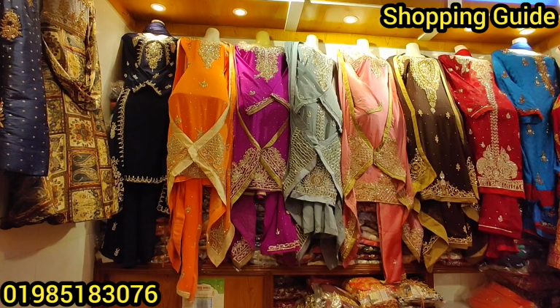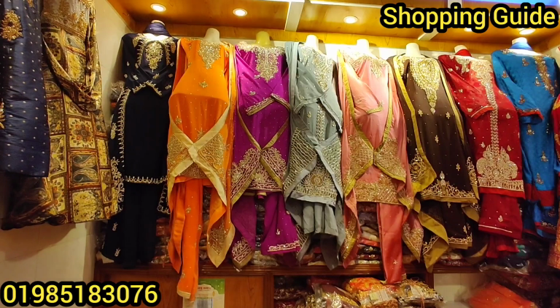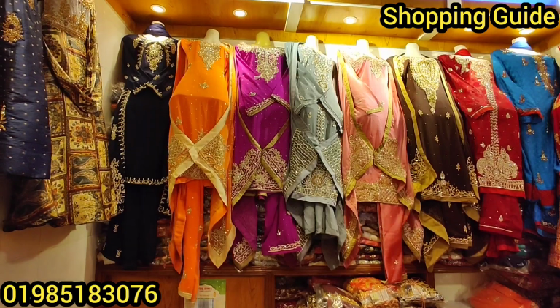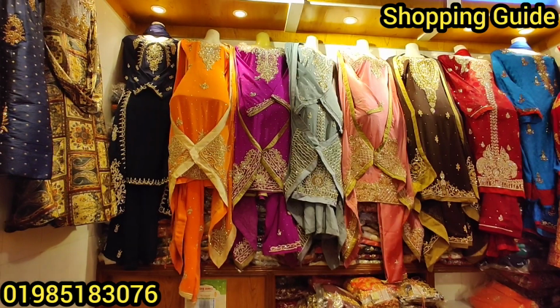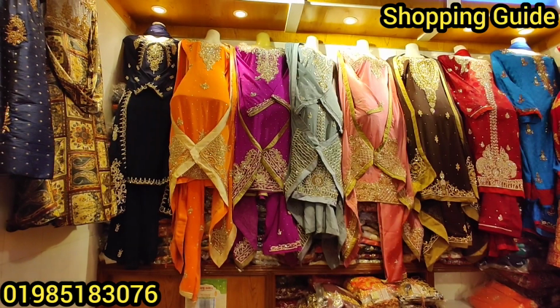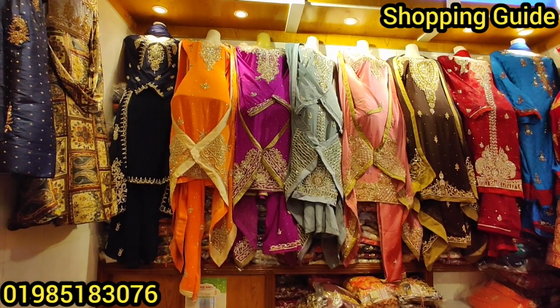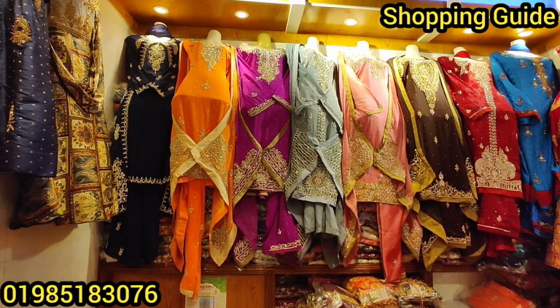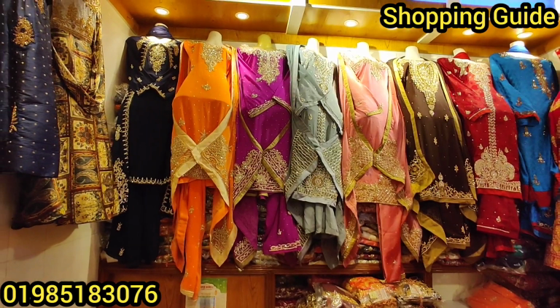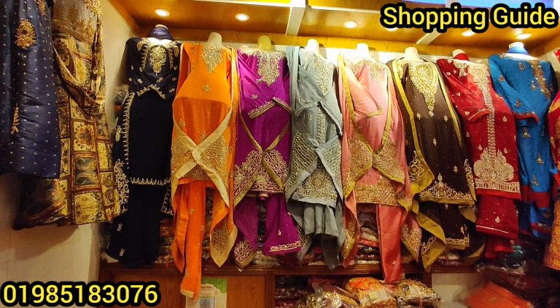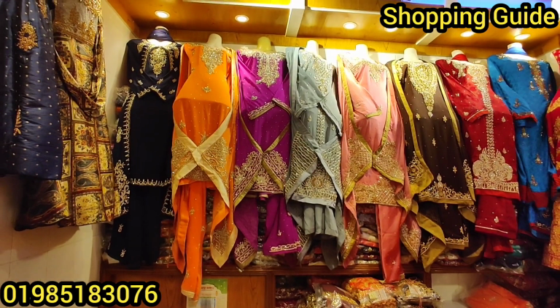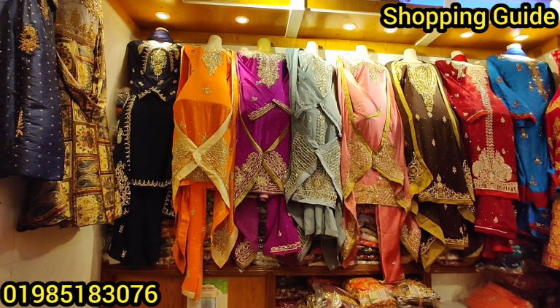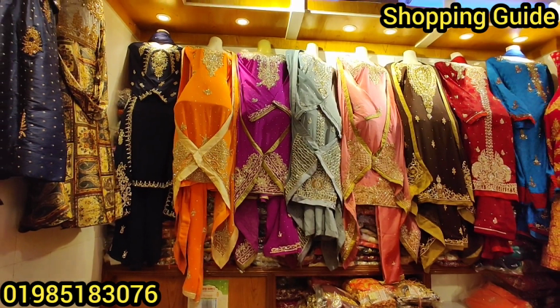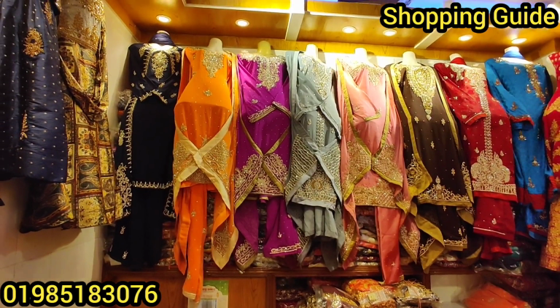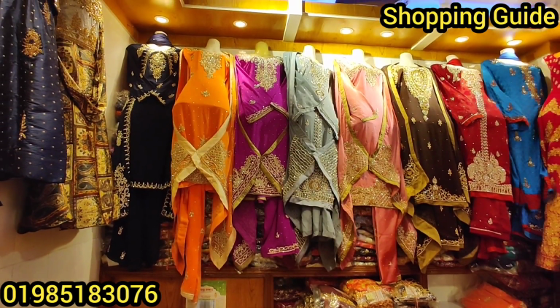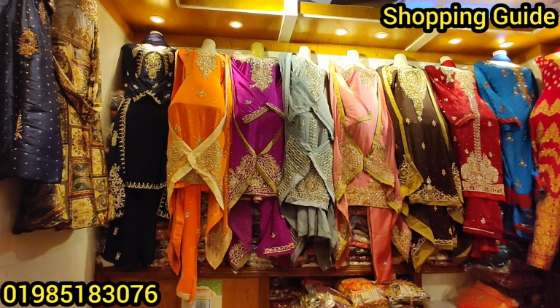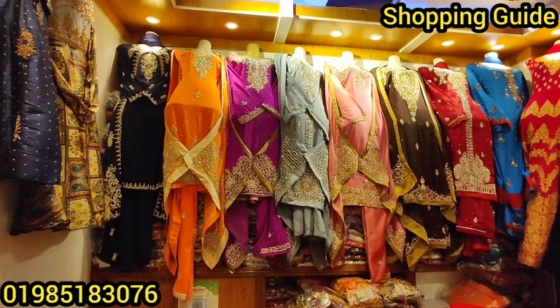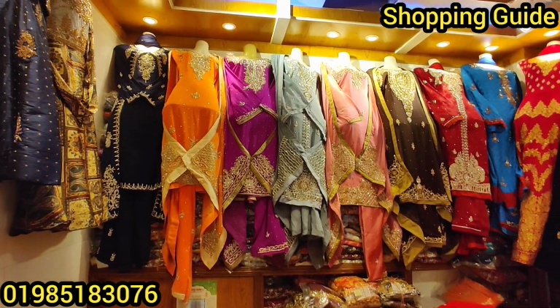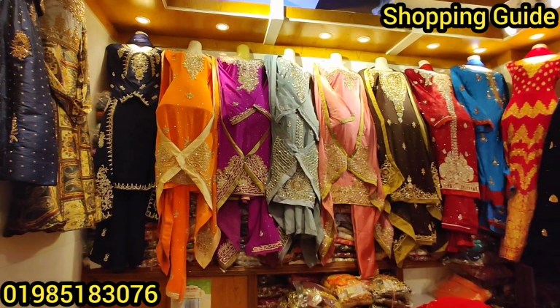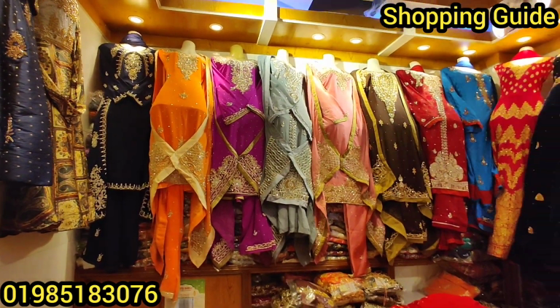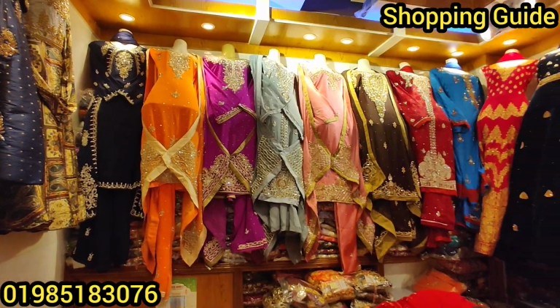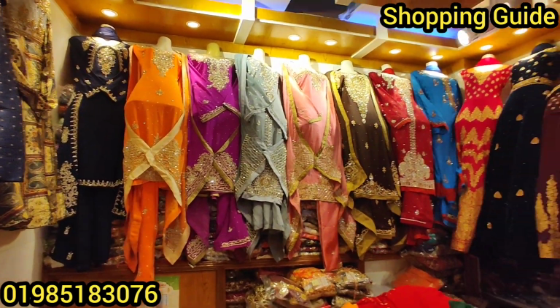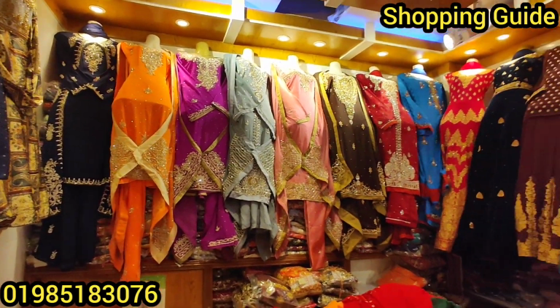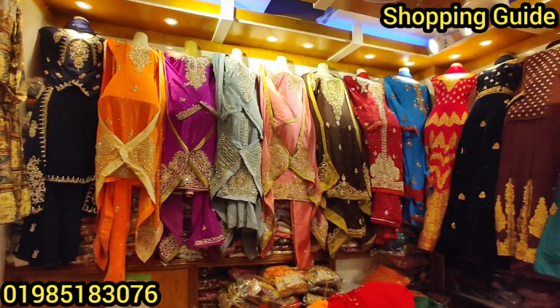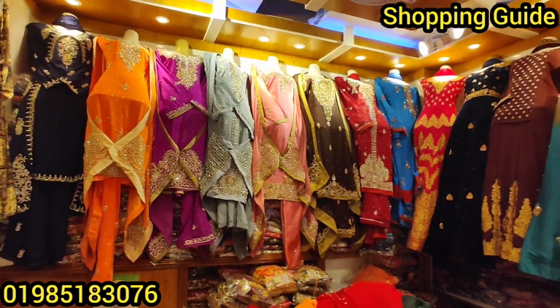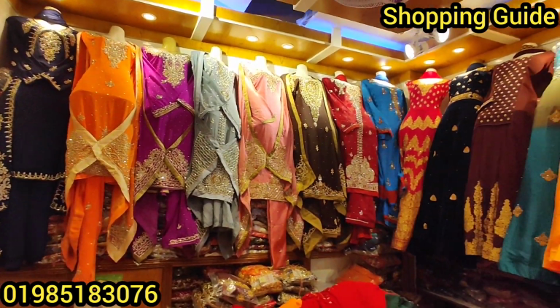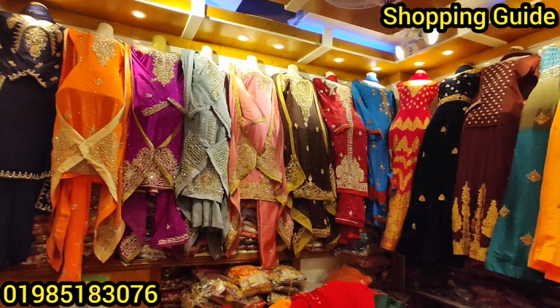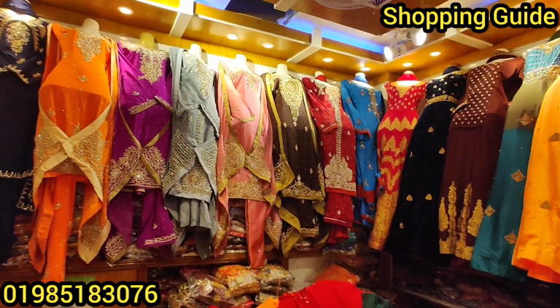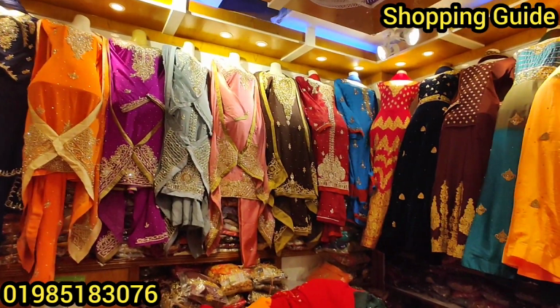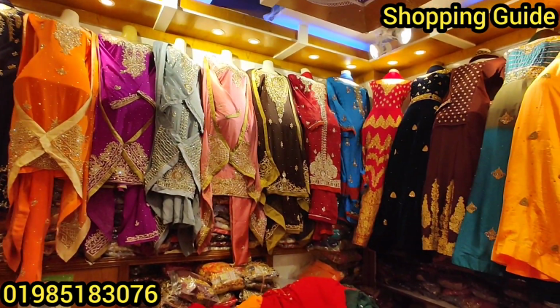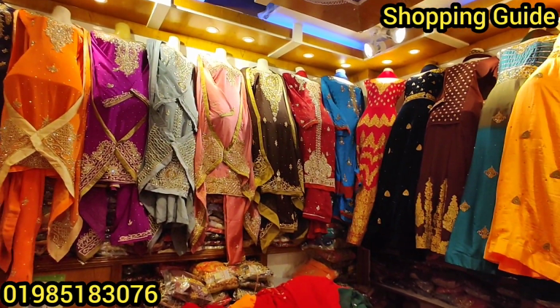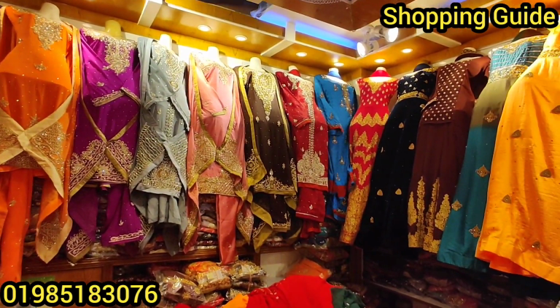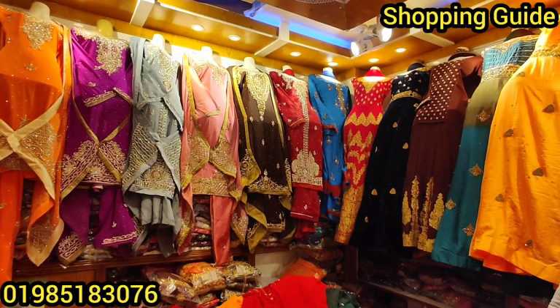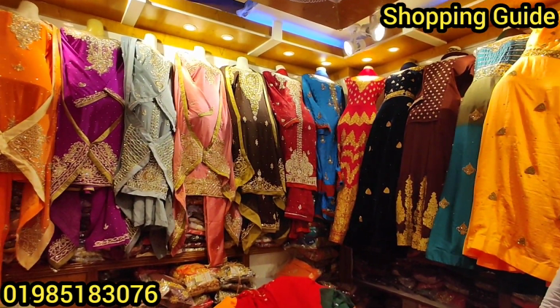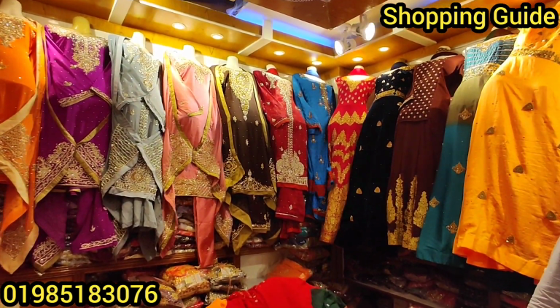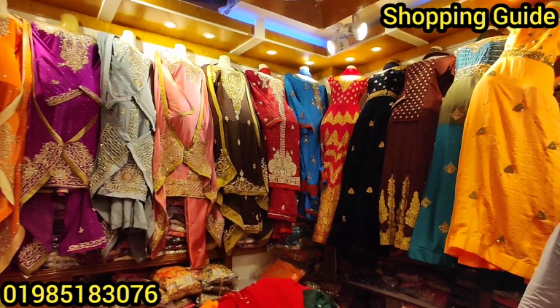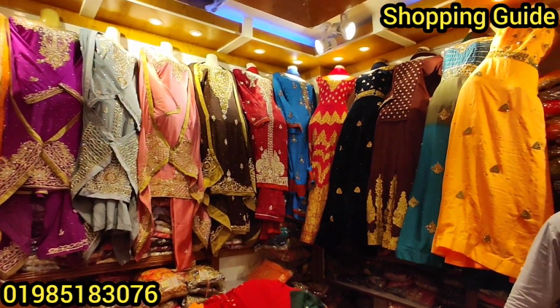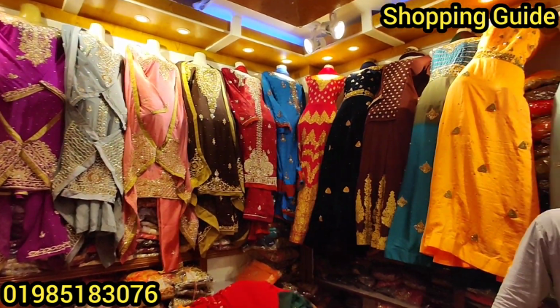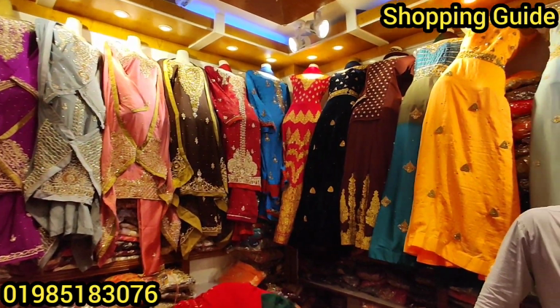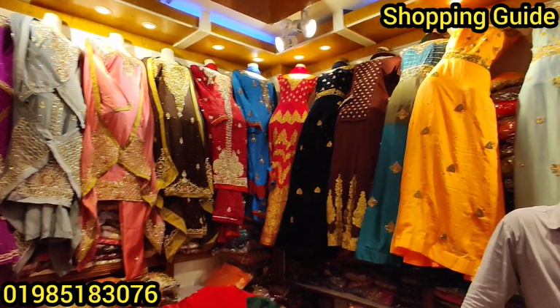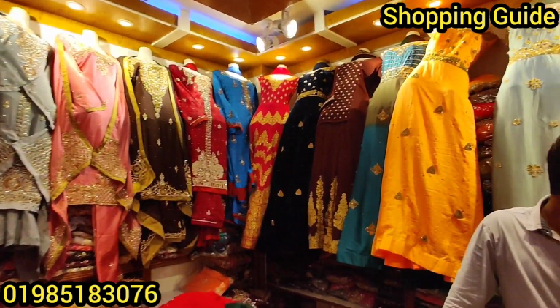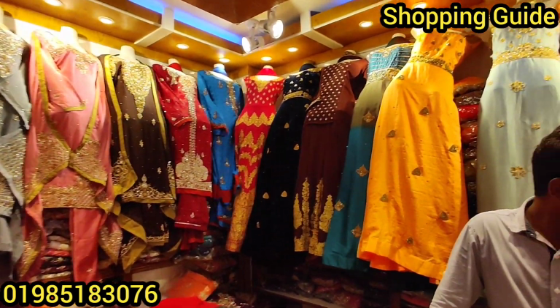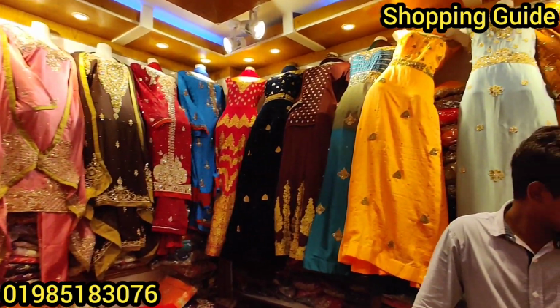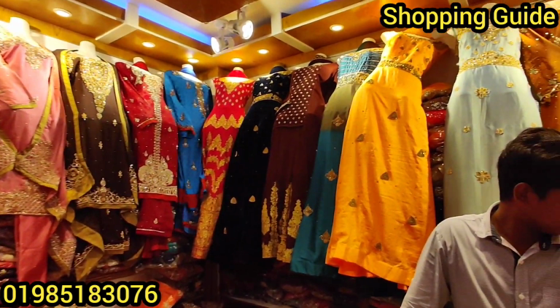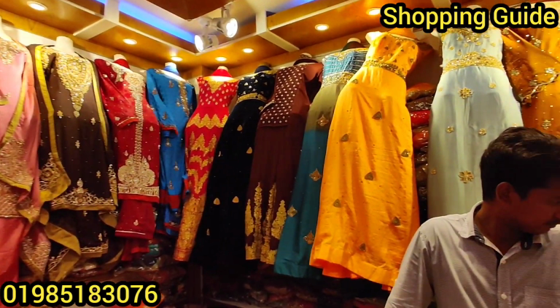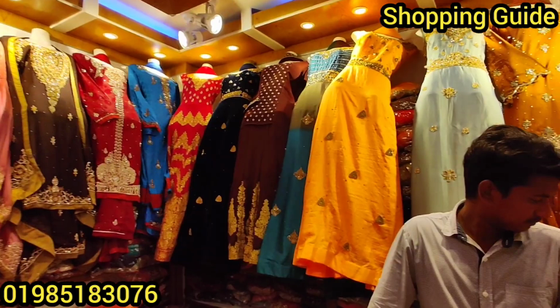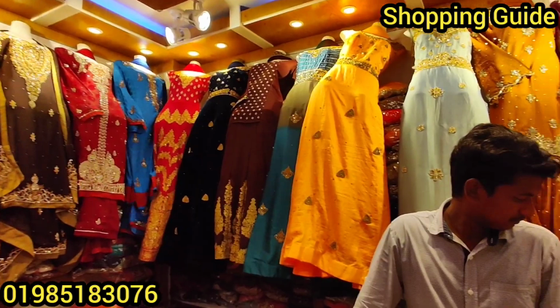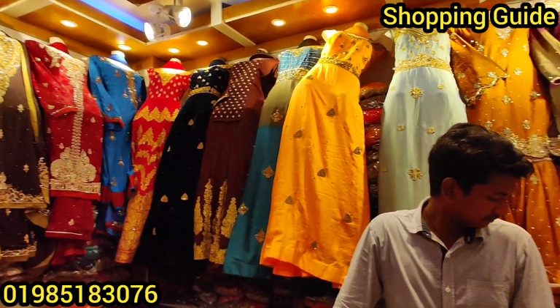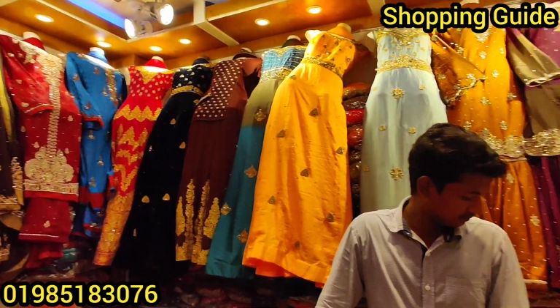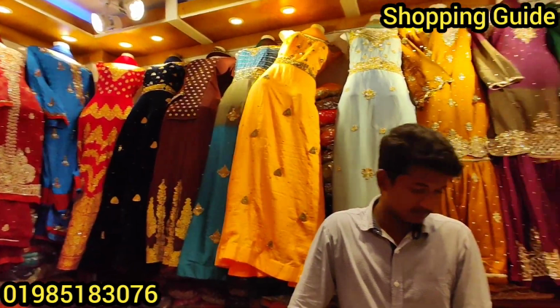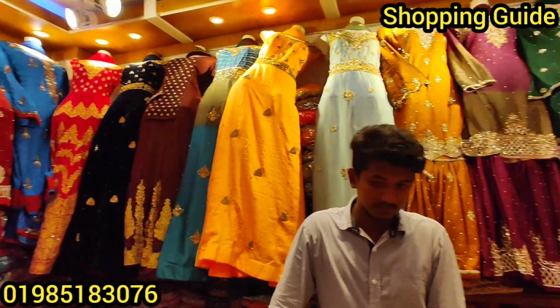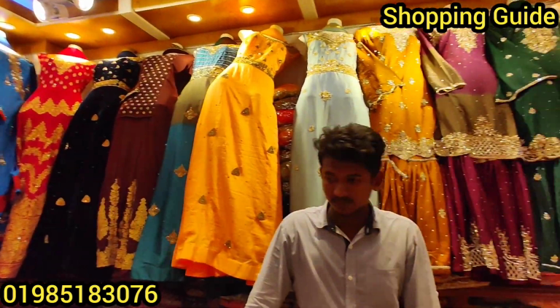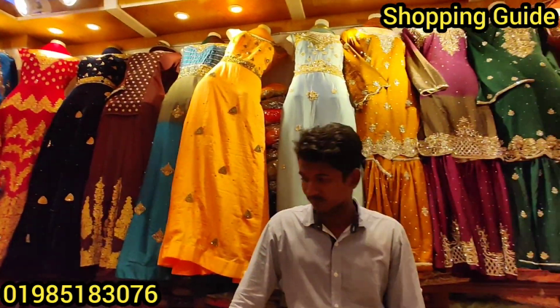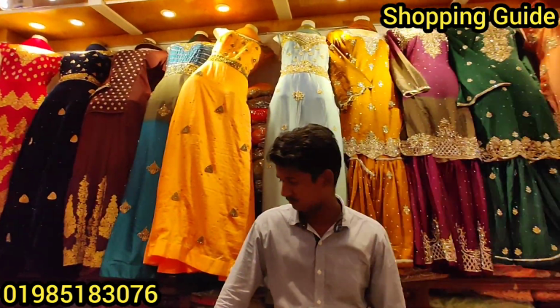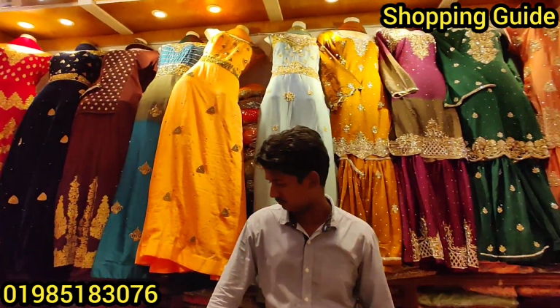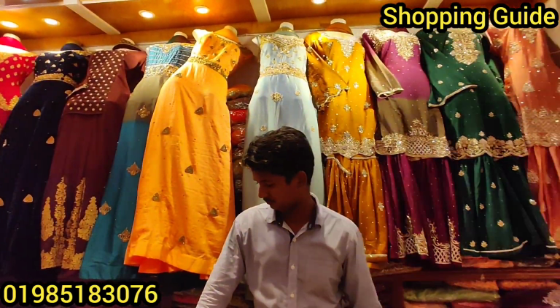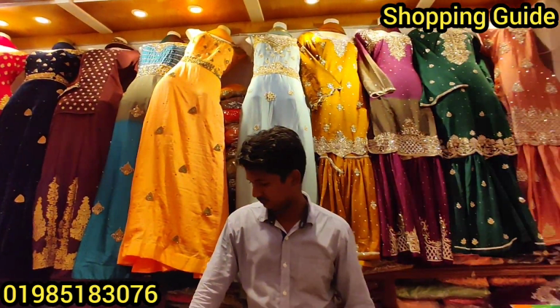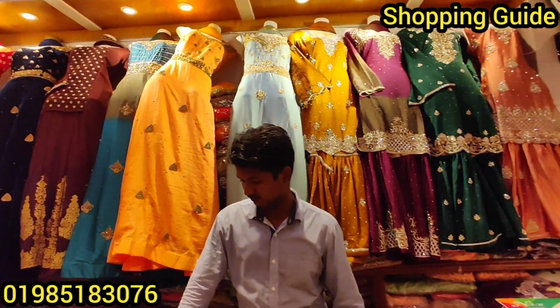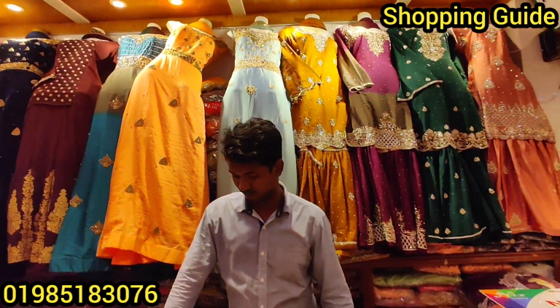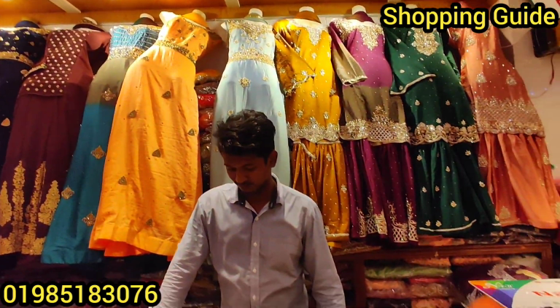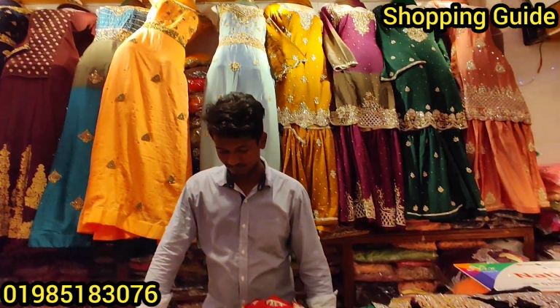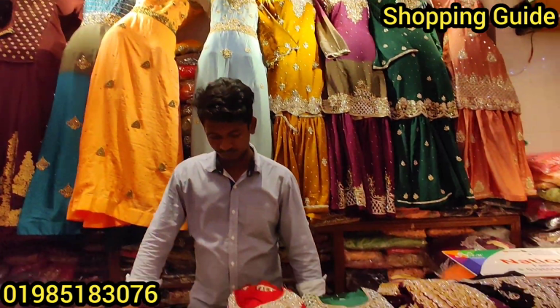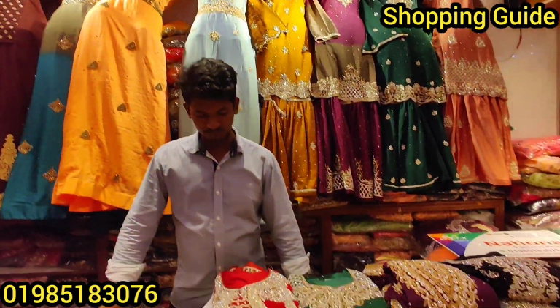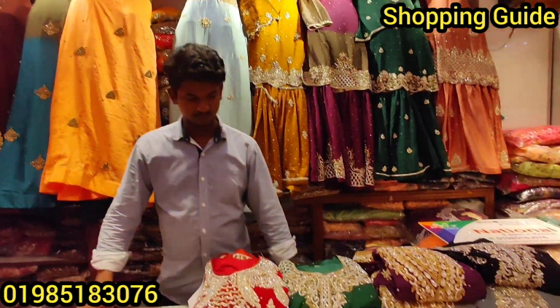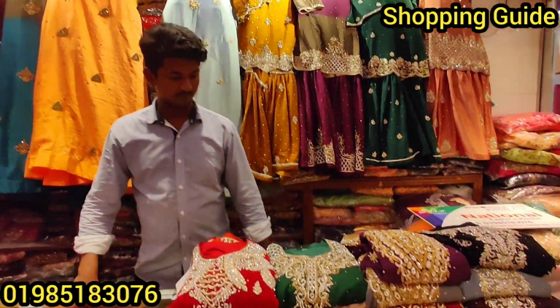Welcome, viewers. Welcome back to my channel. I am going to shop in our shop. Today, I will talk about national fashion house.